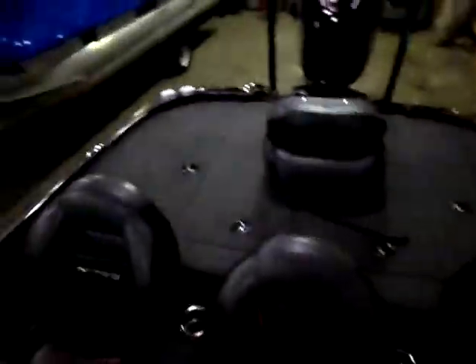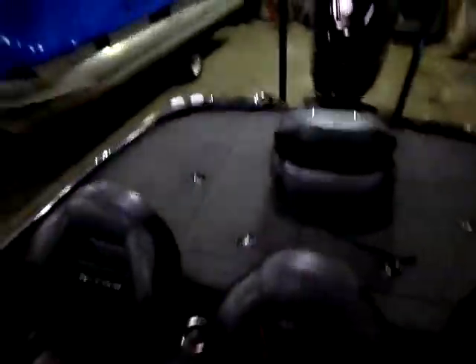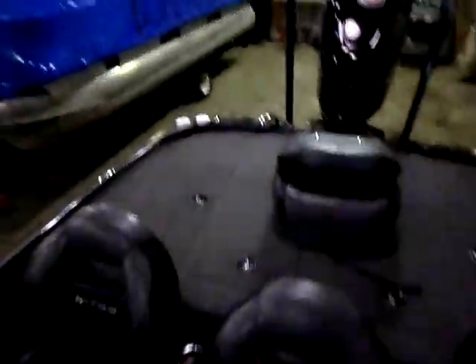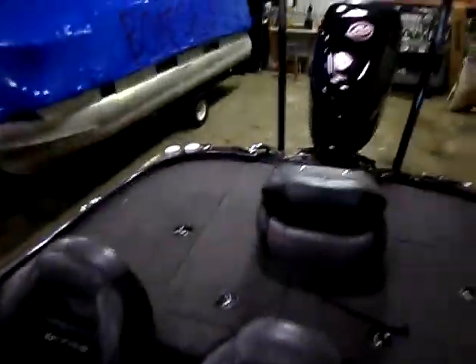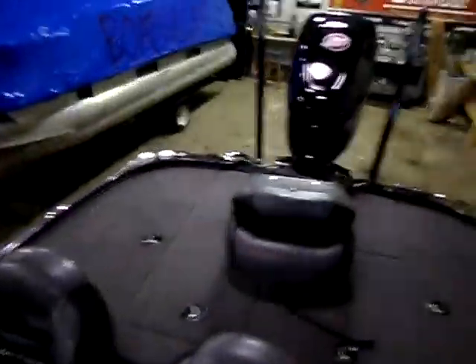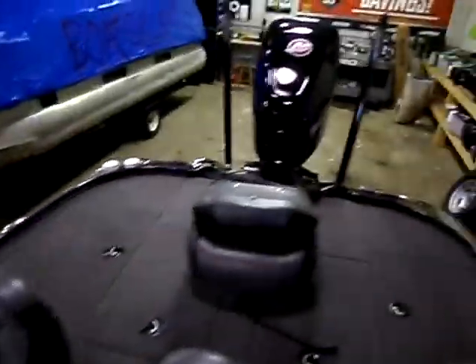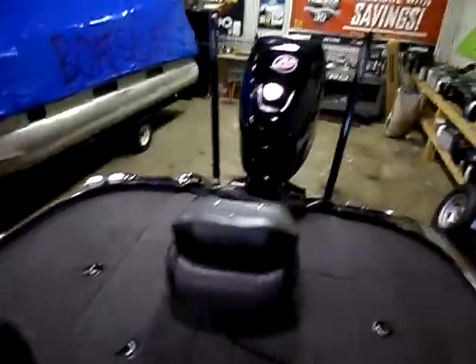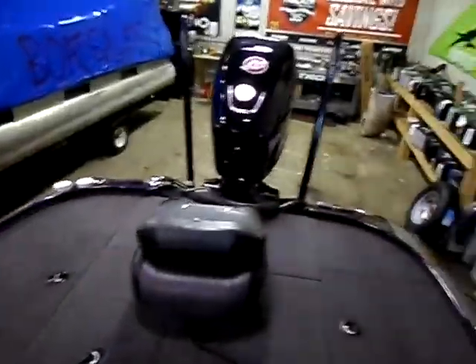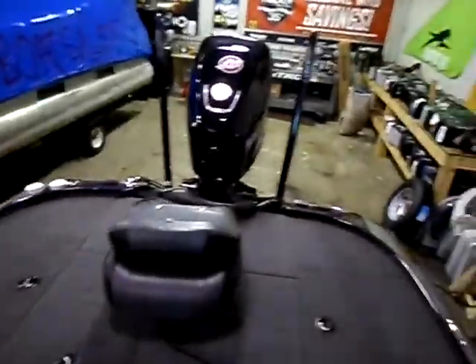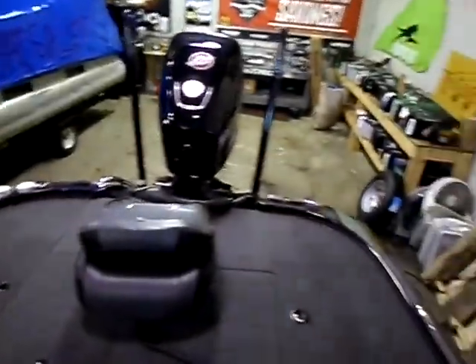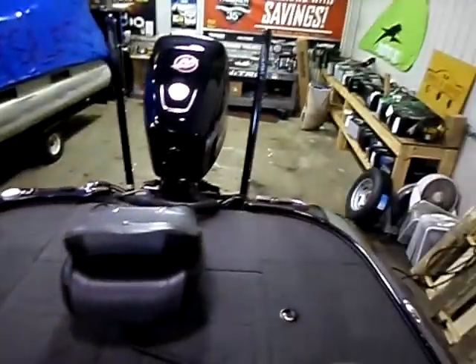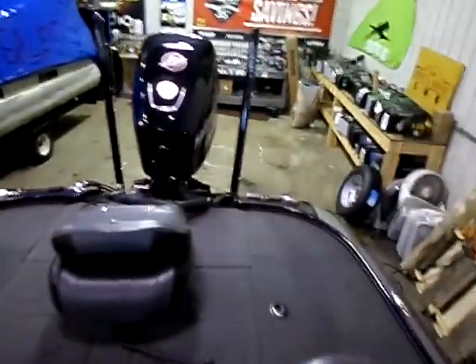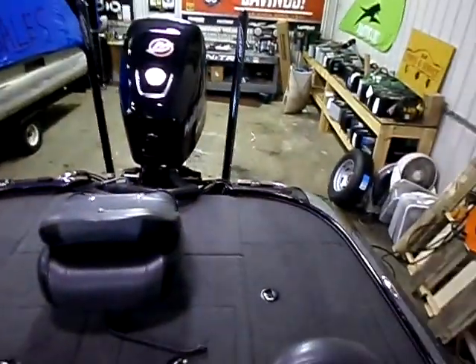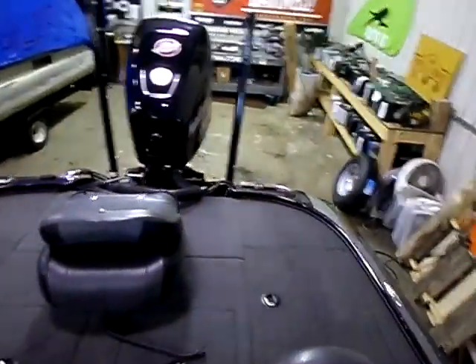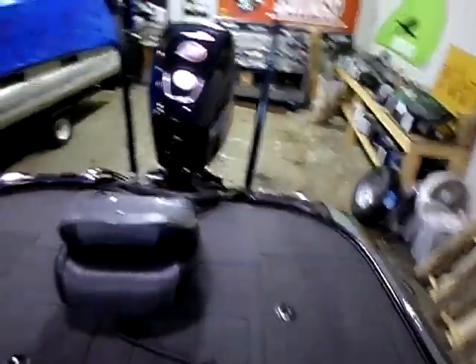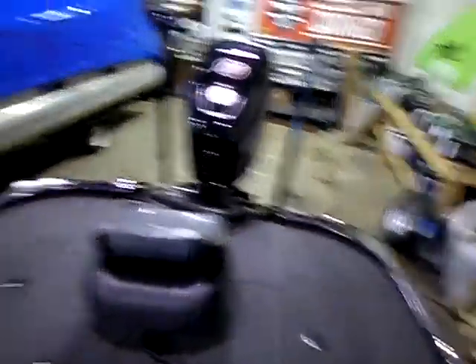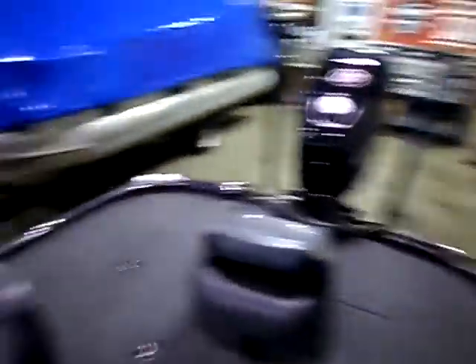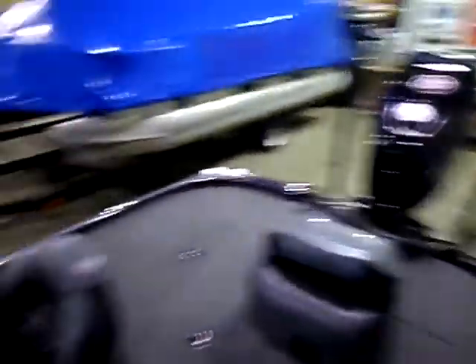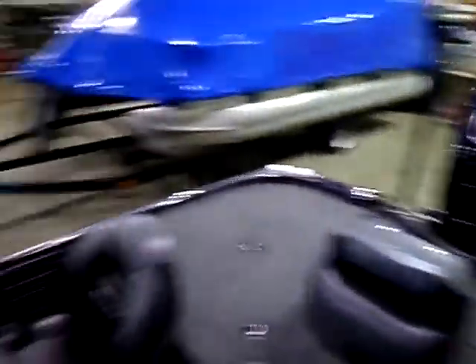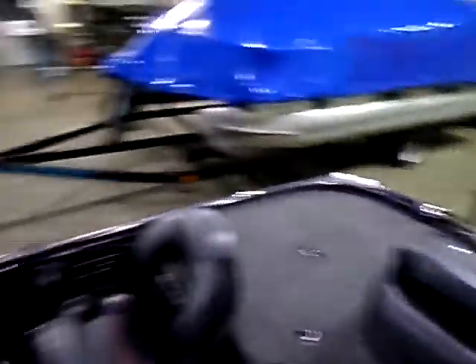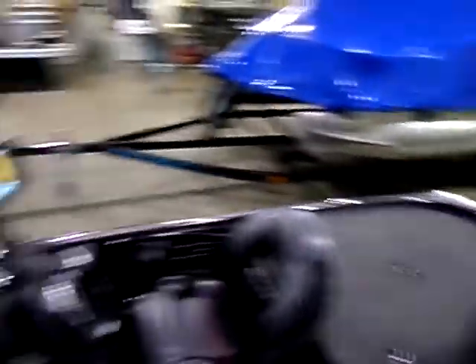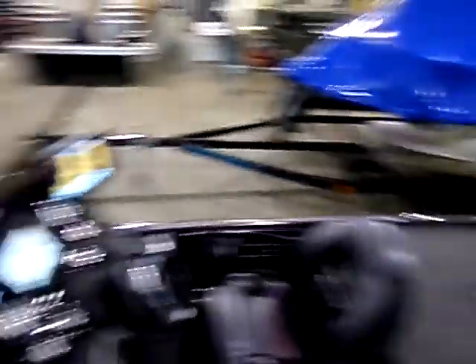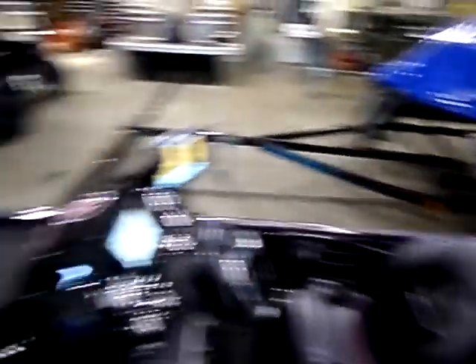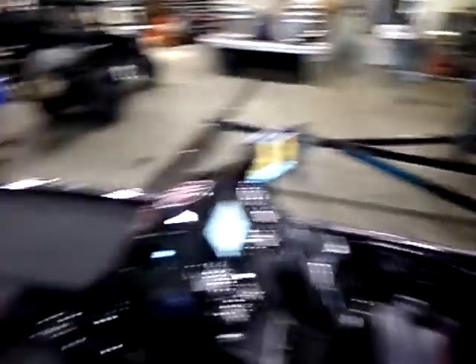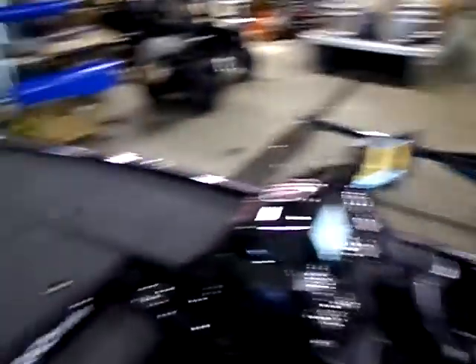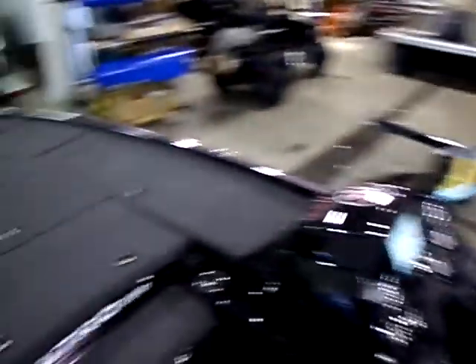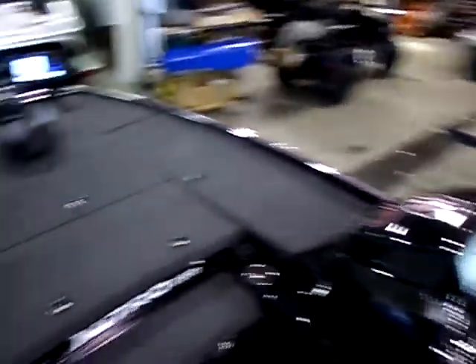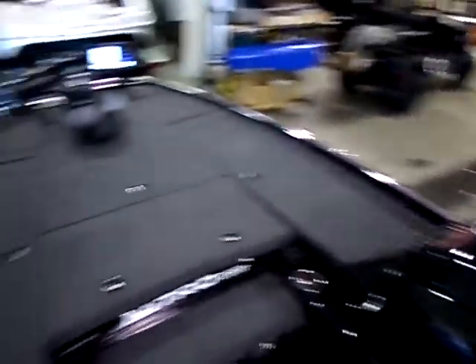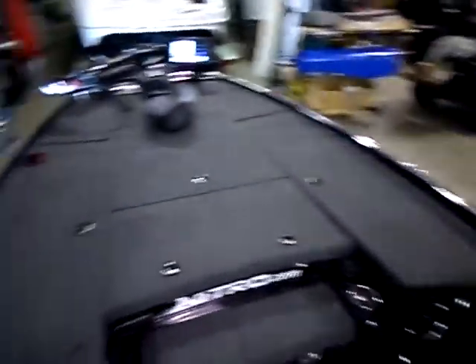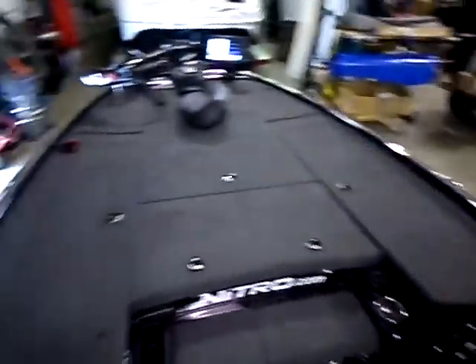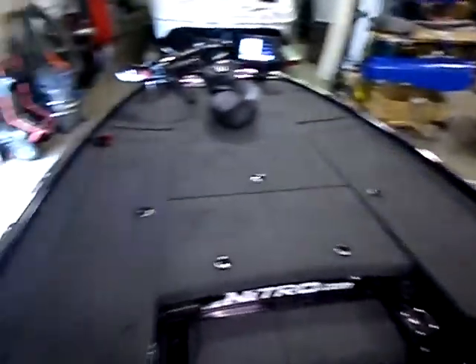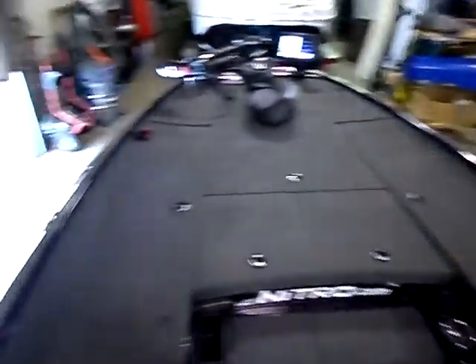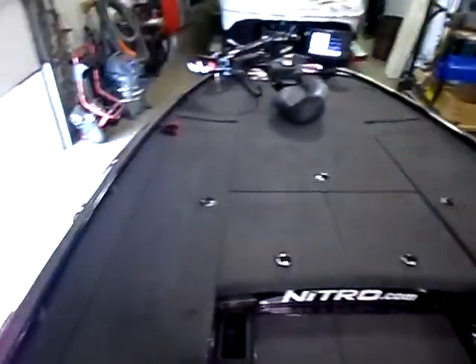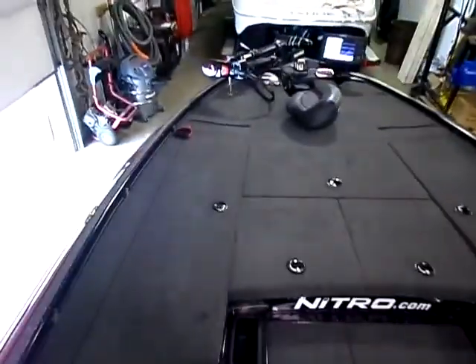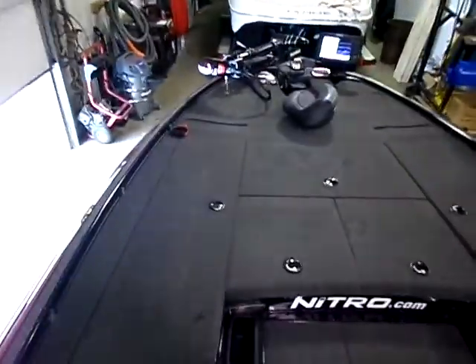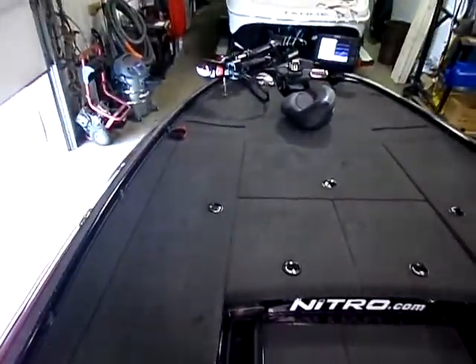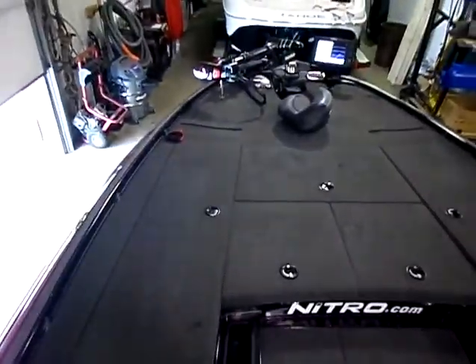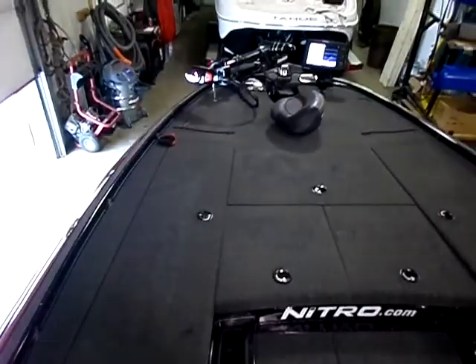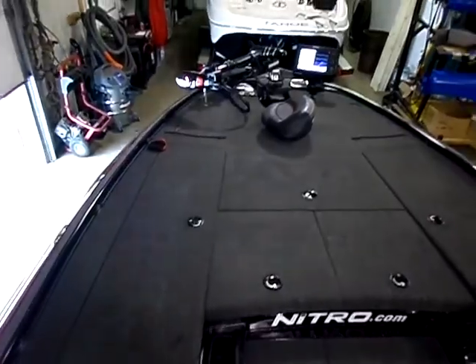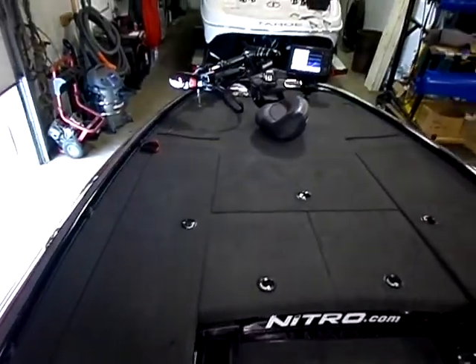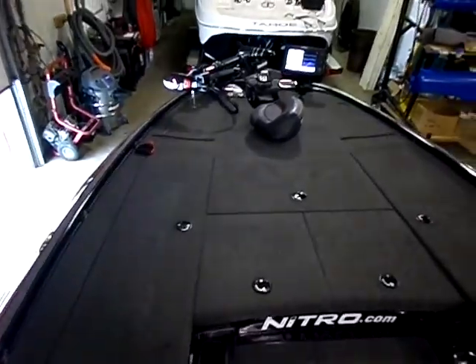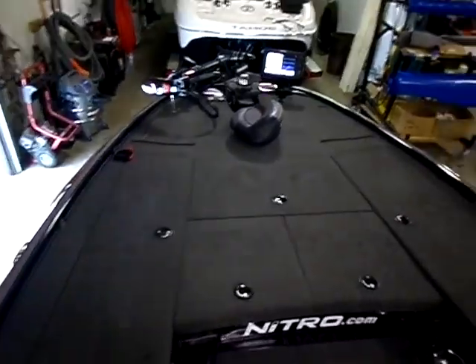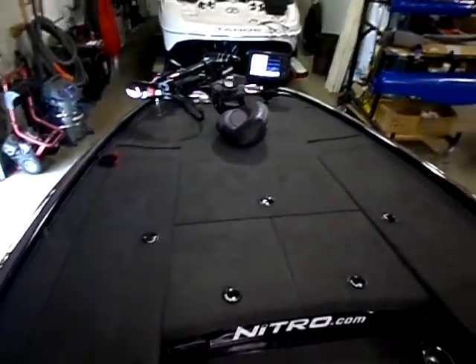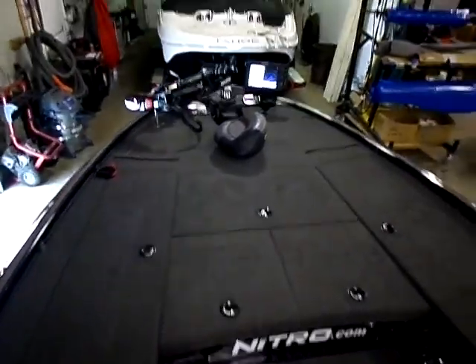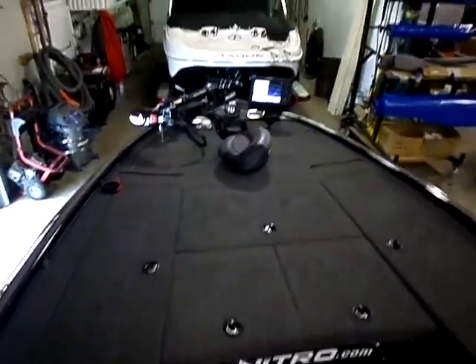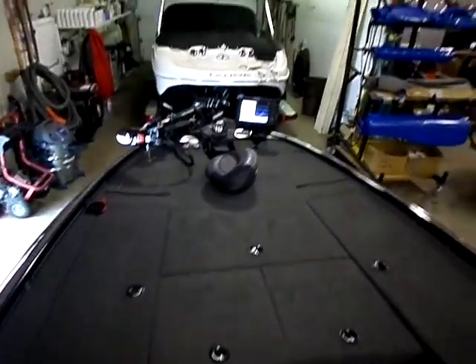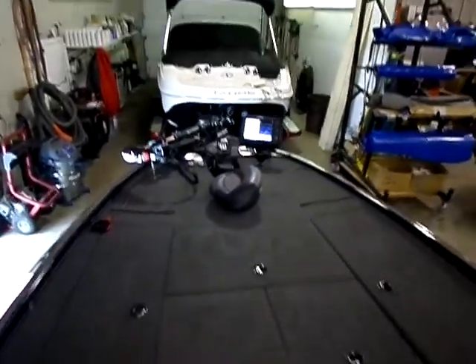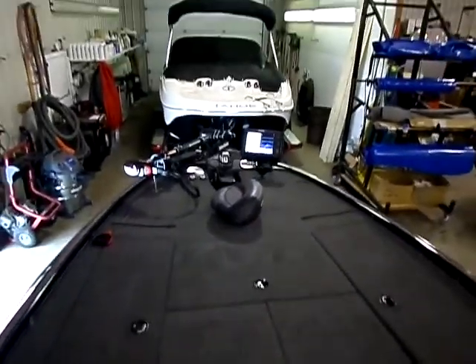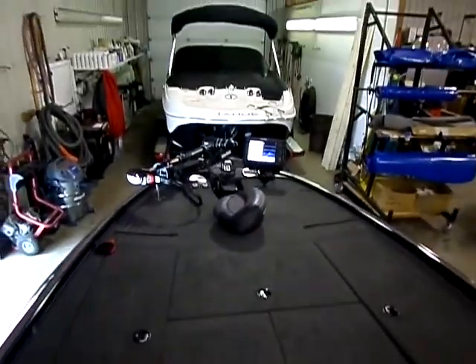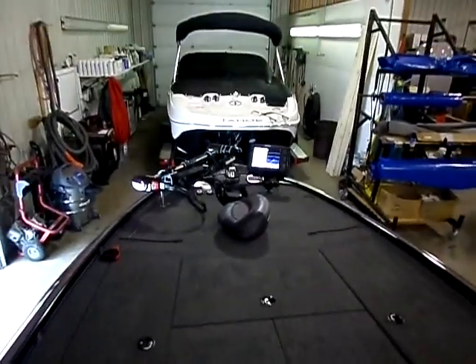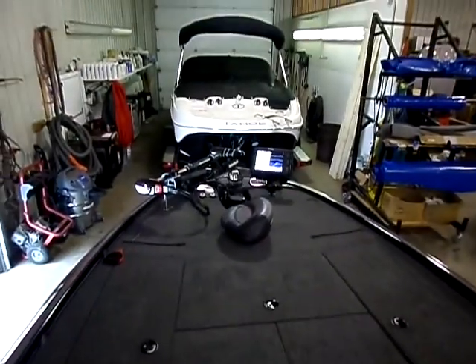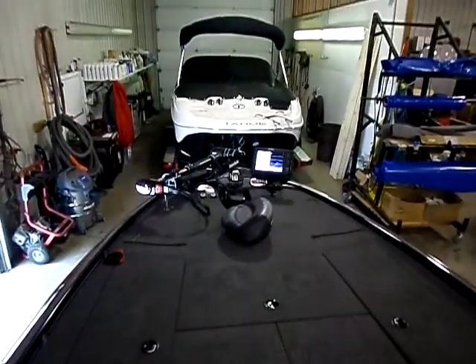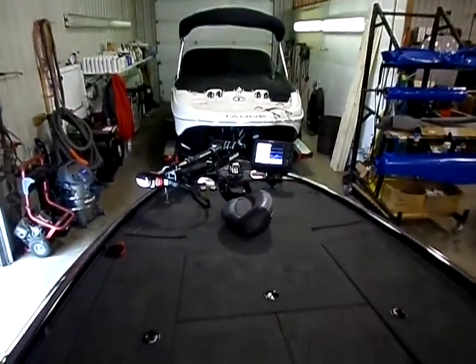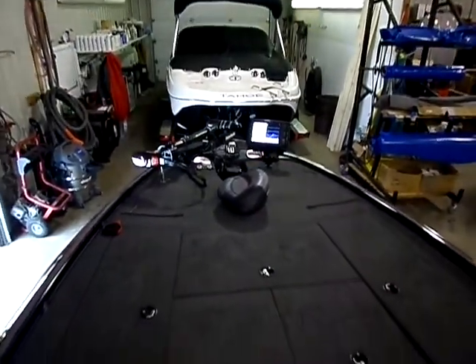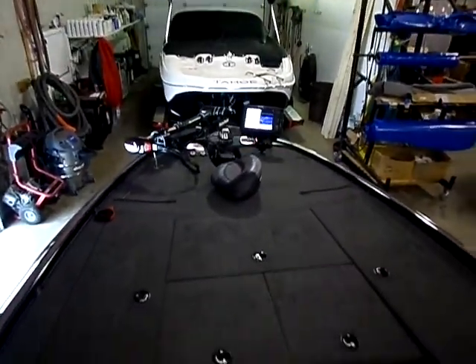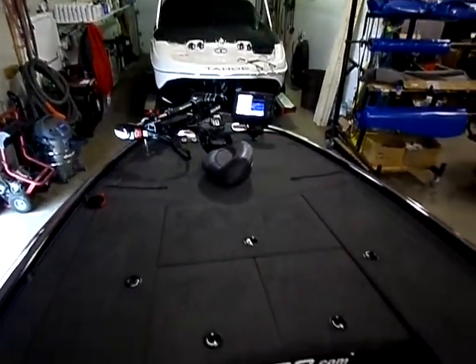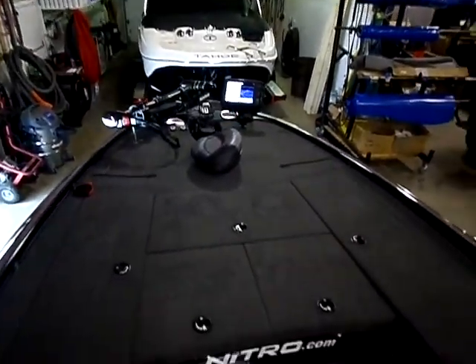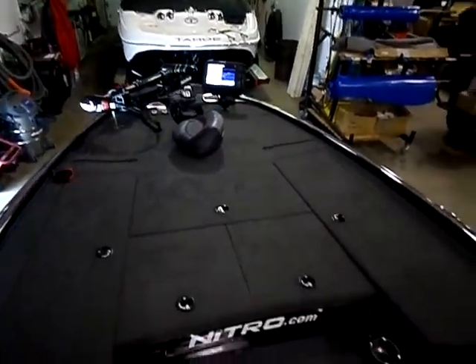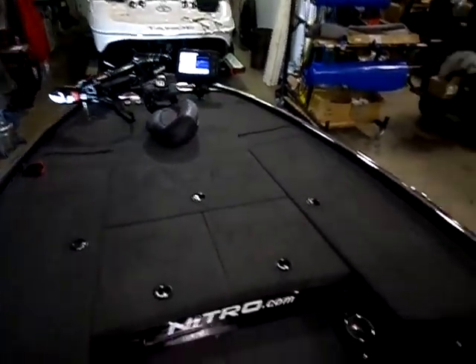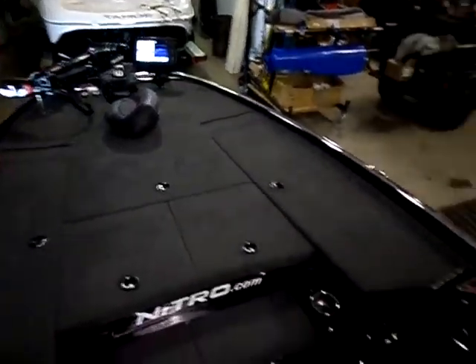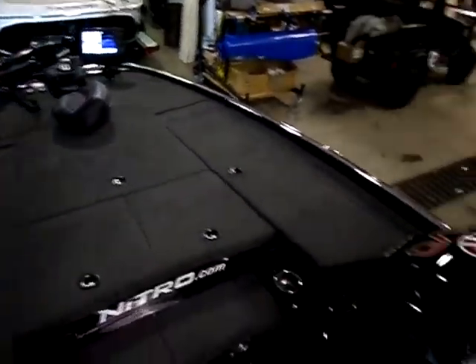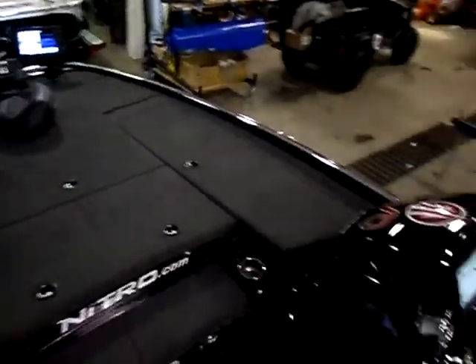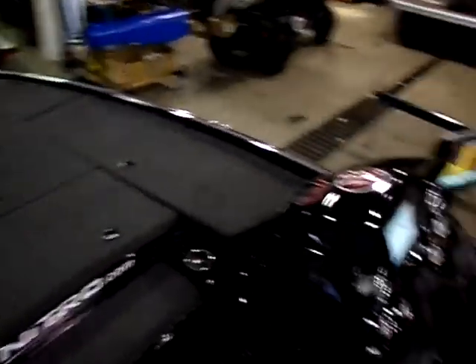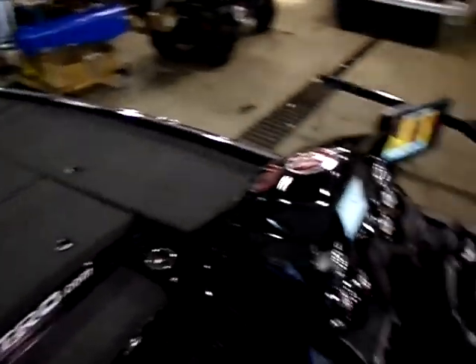Rigid Industries. Beautiful package, loaded up to the max.